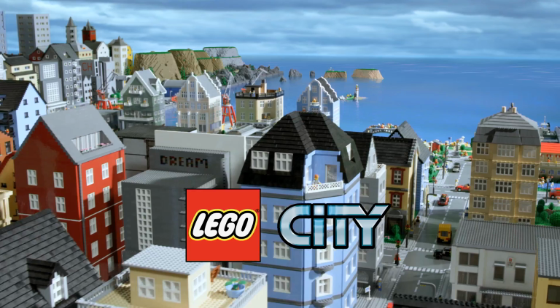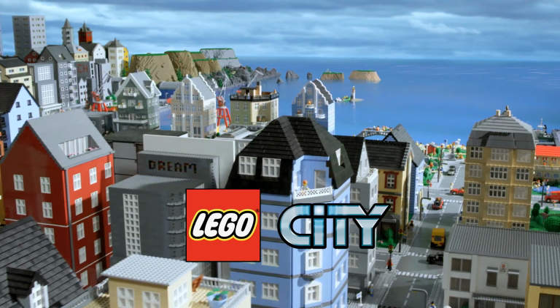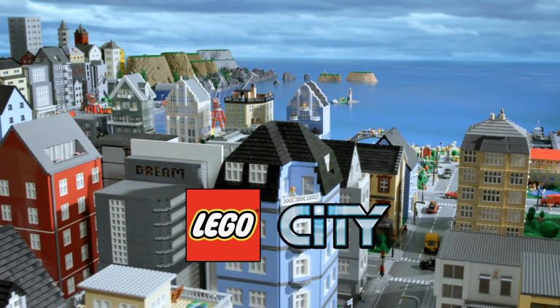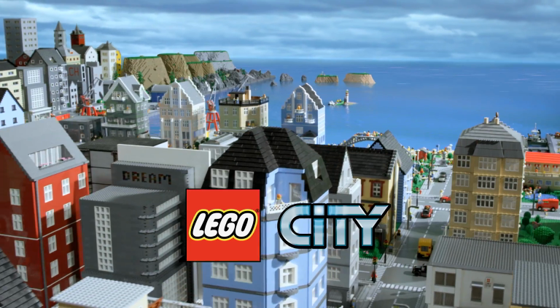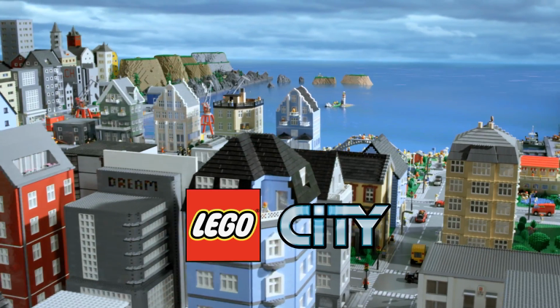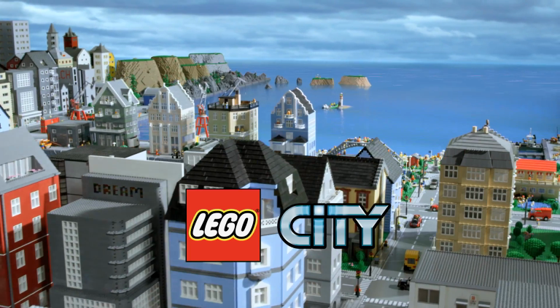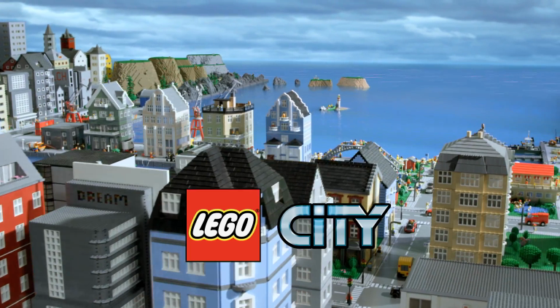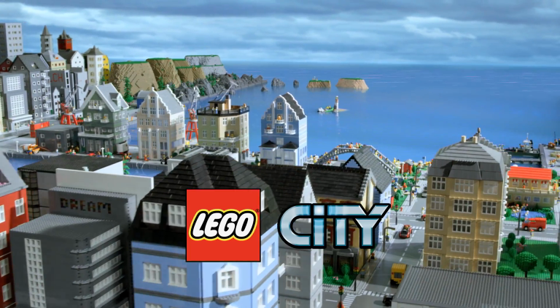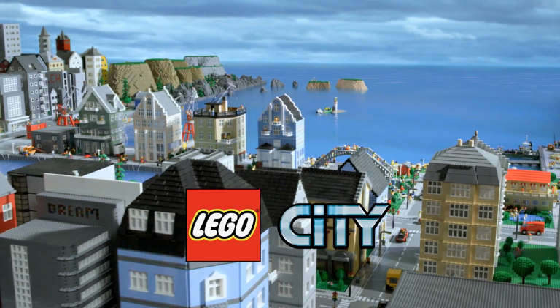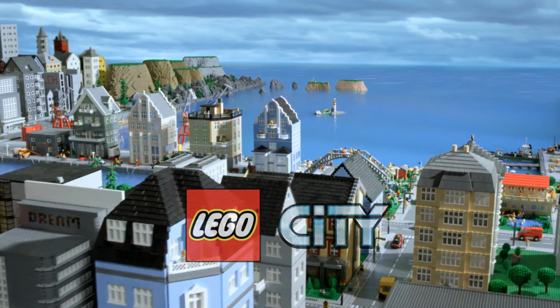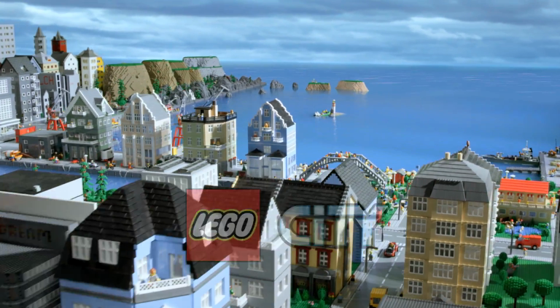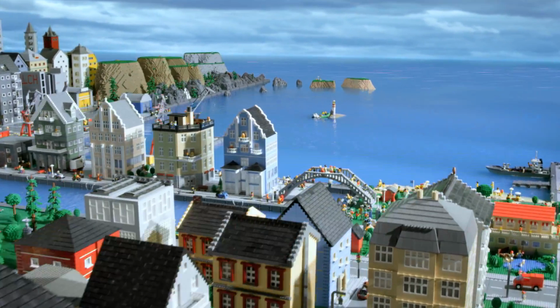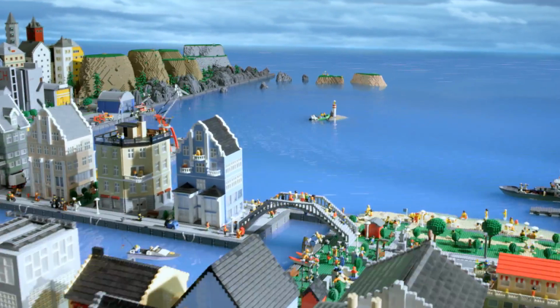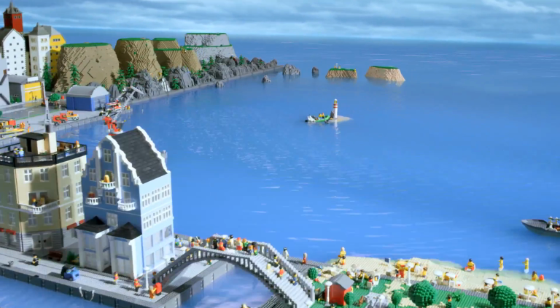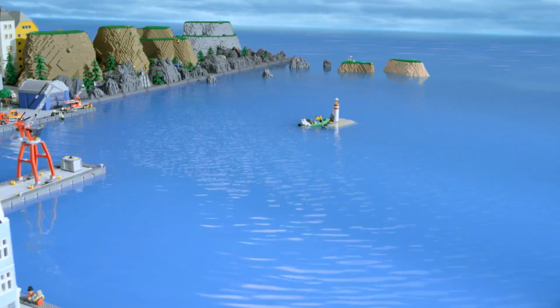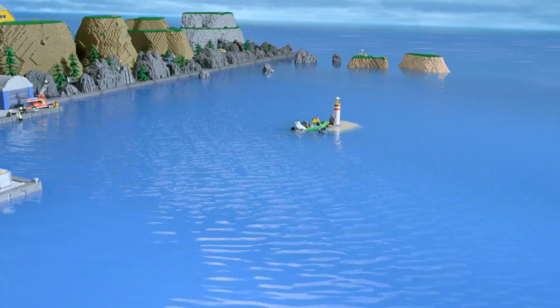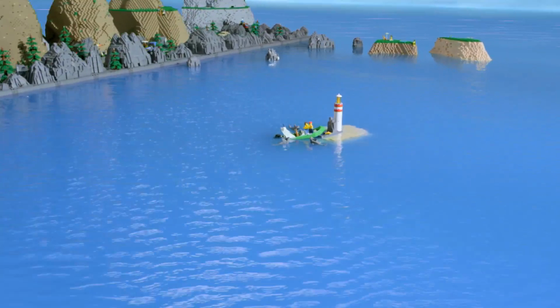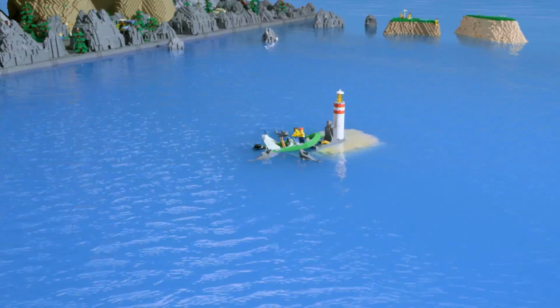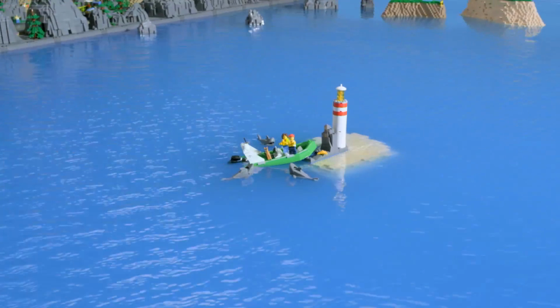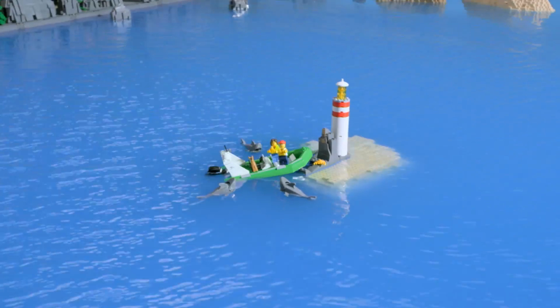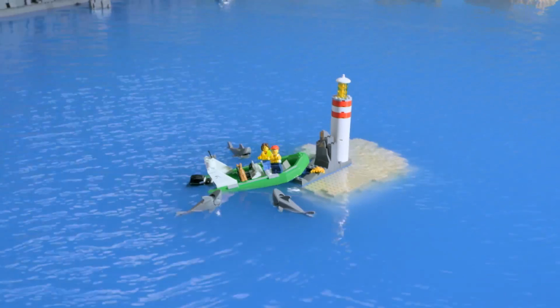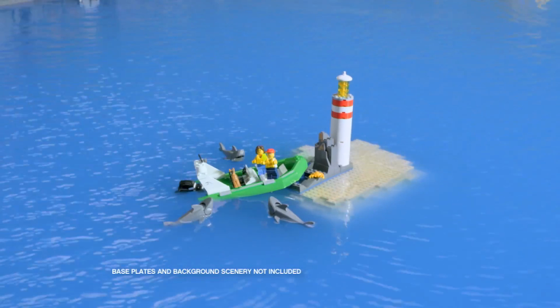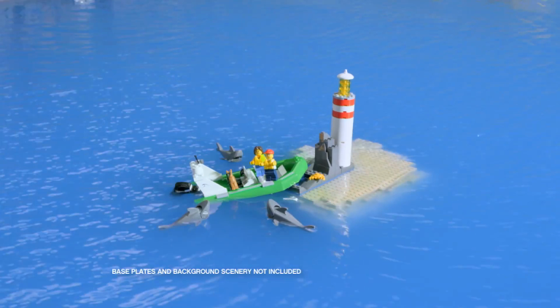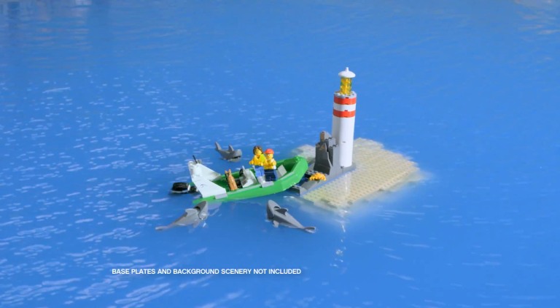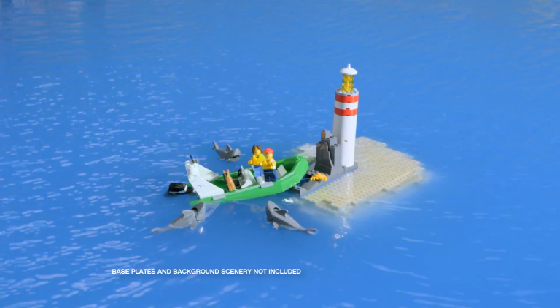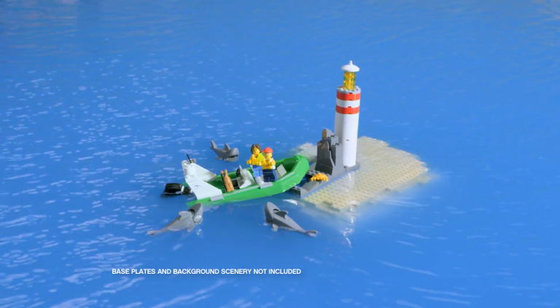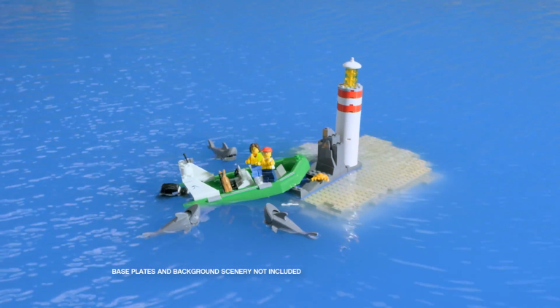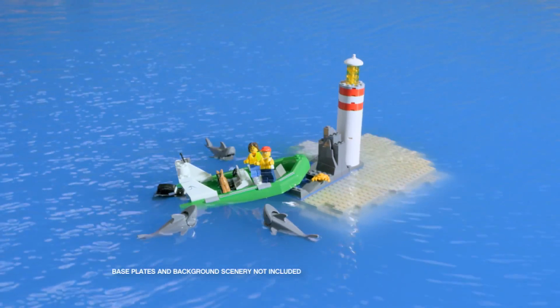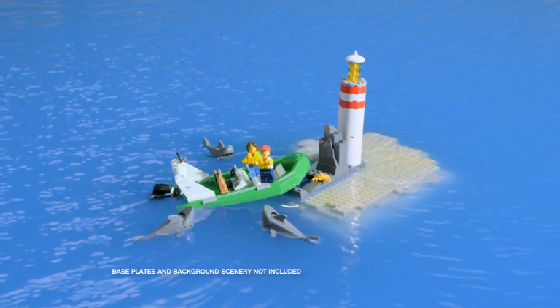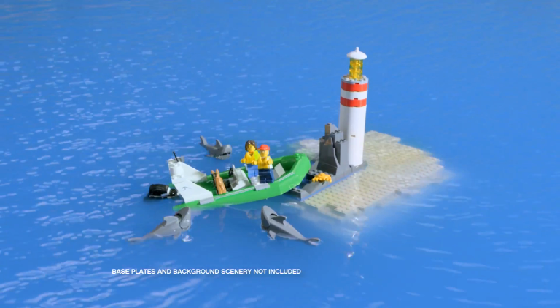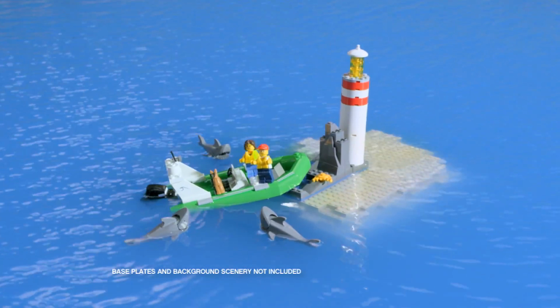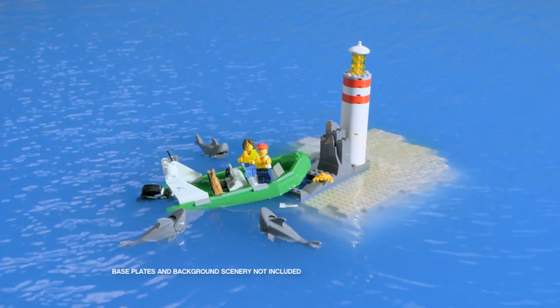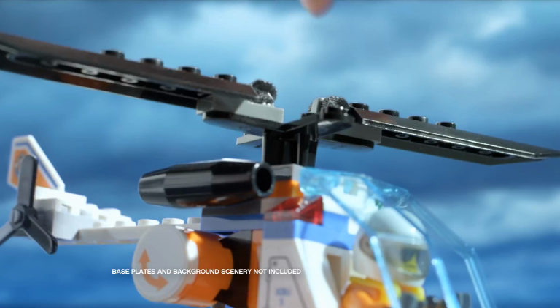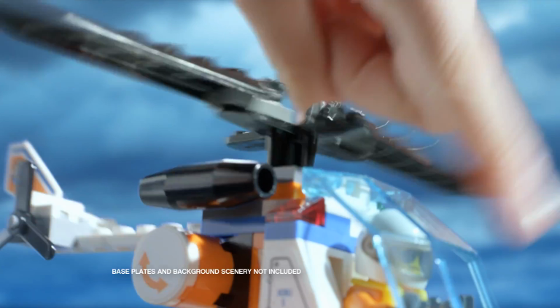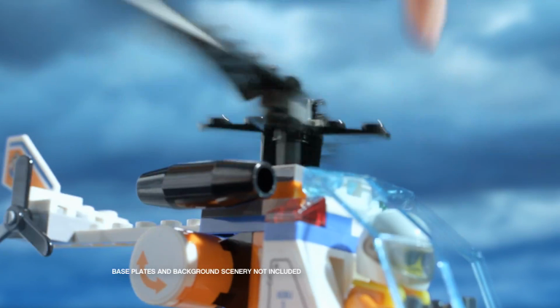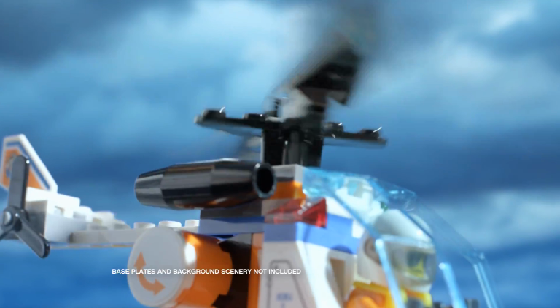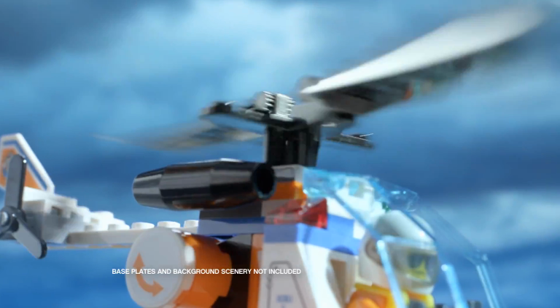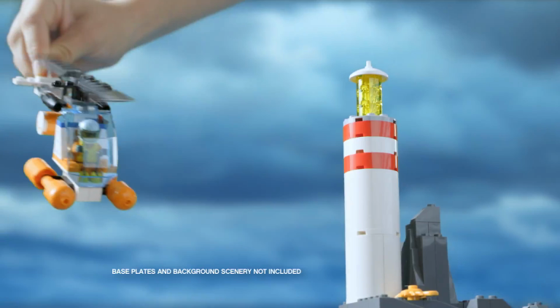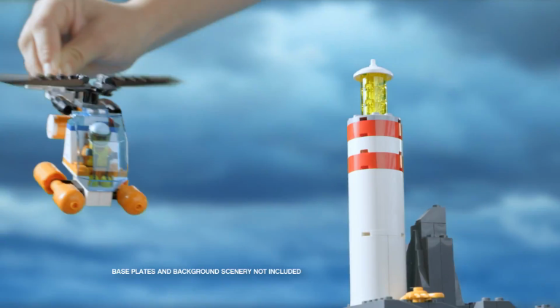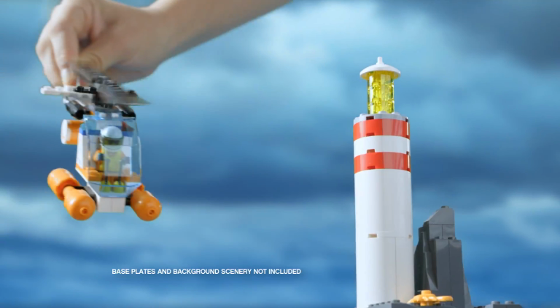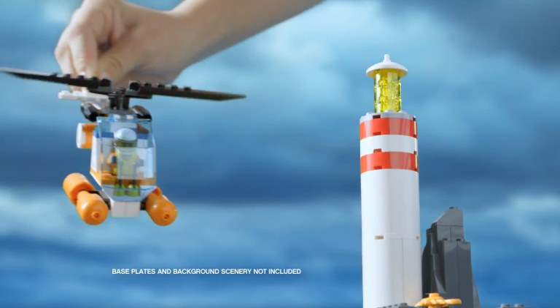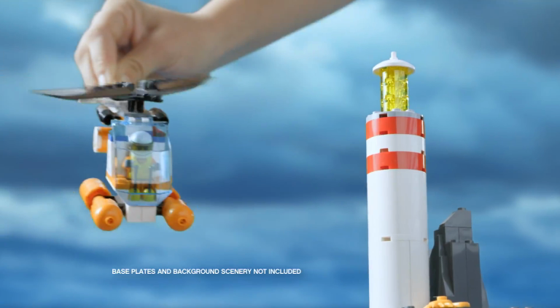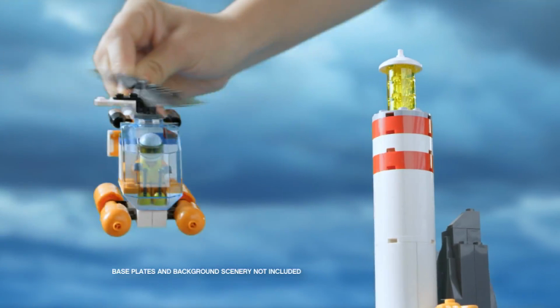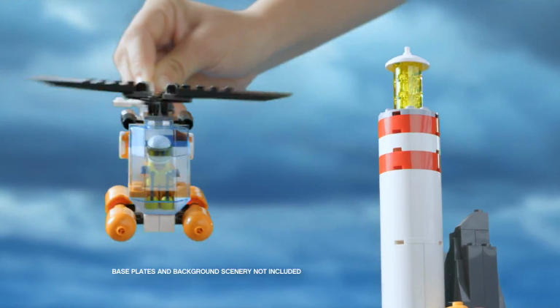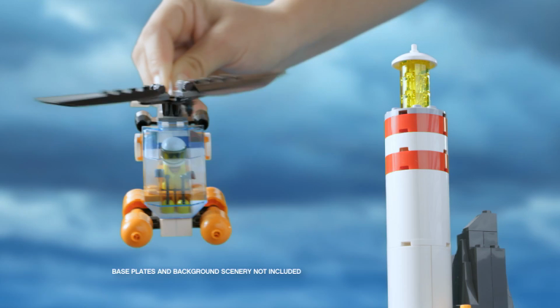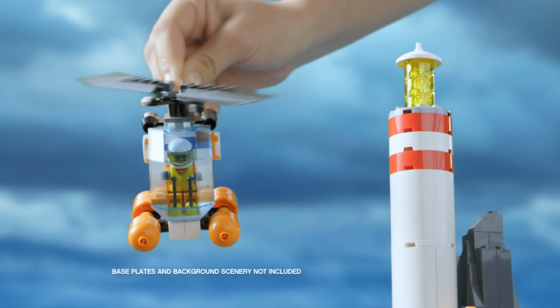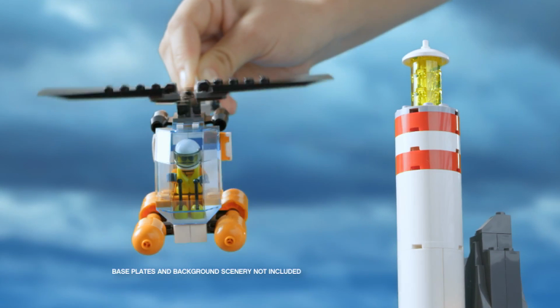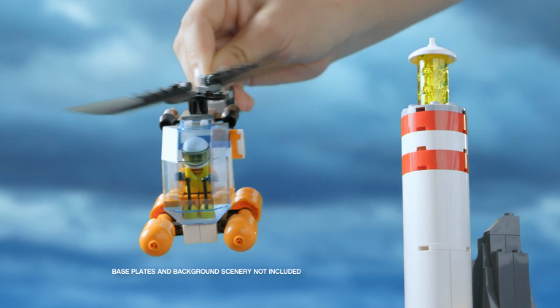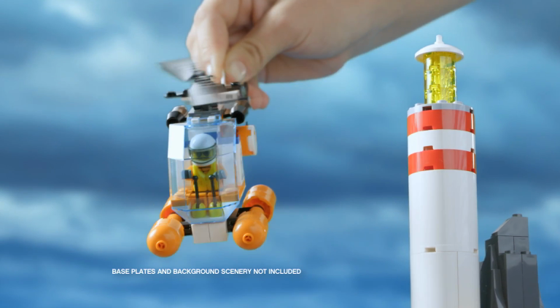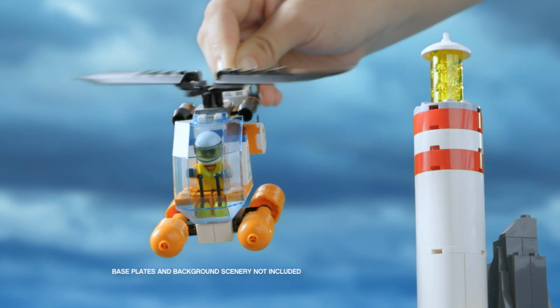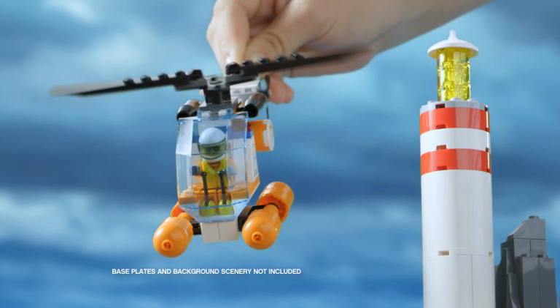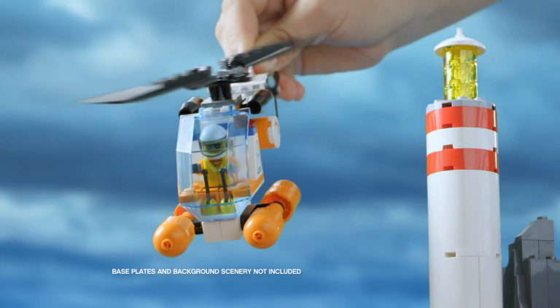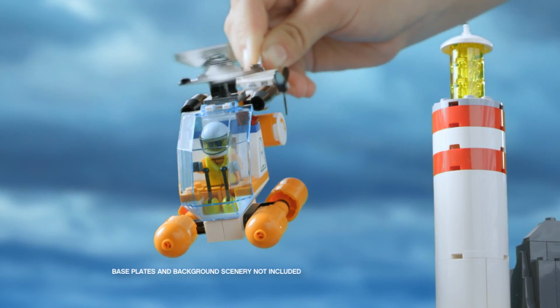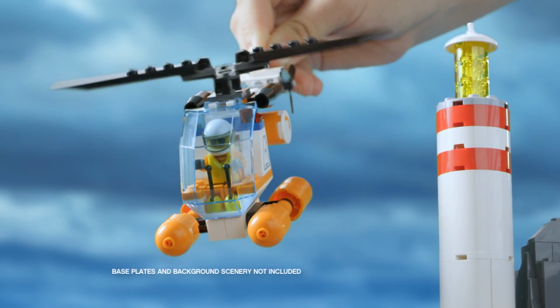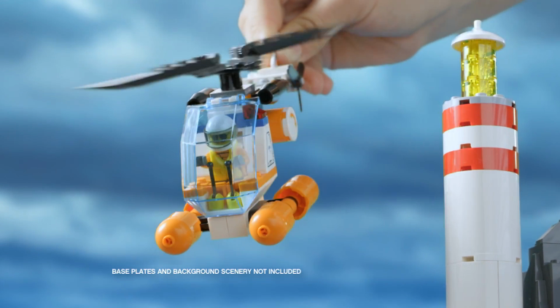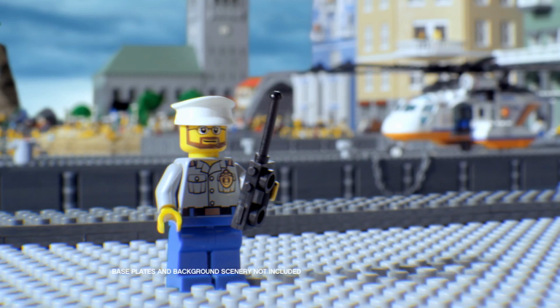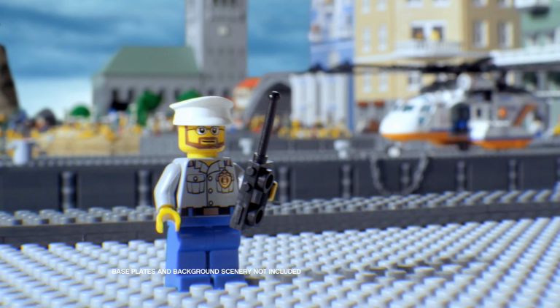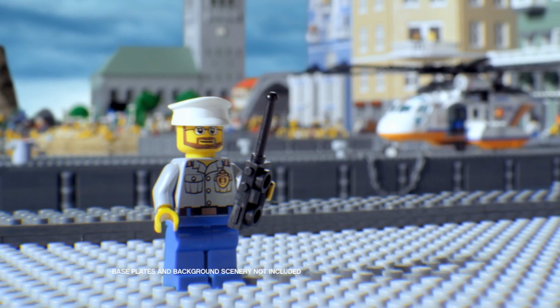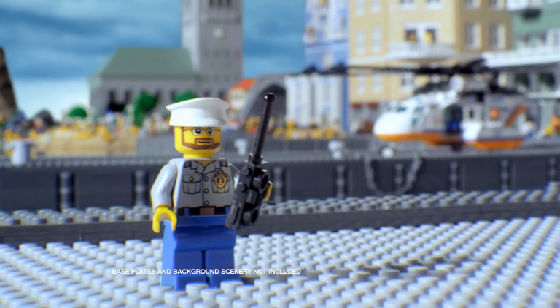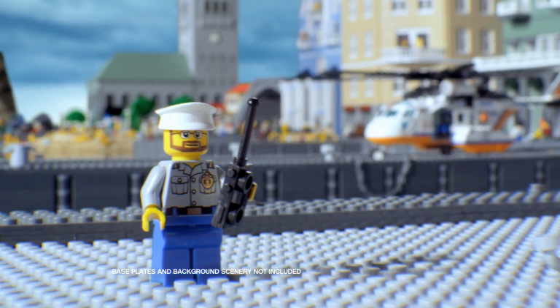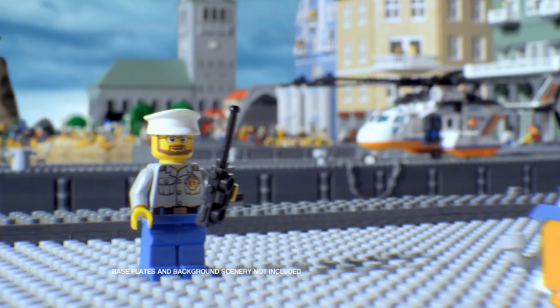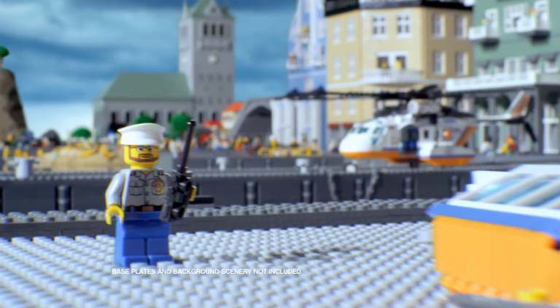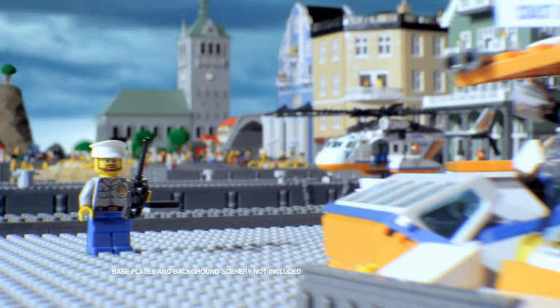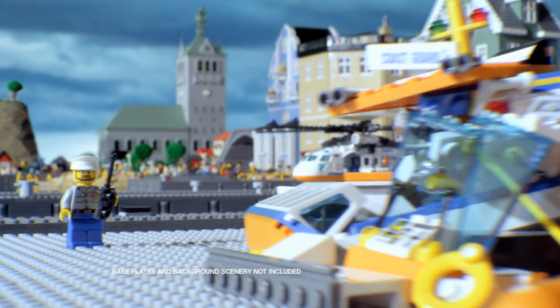In LEGO City, a boat is stuck and the sharks are getting close. But help is on the way. We need the Coast Guard patrol.